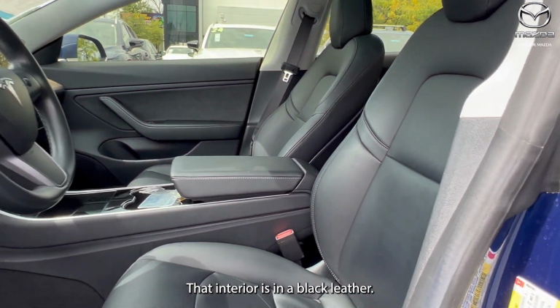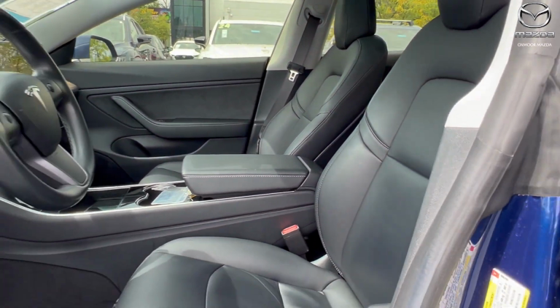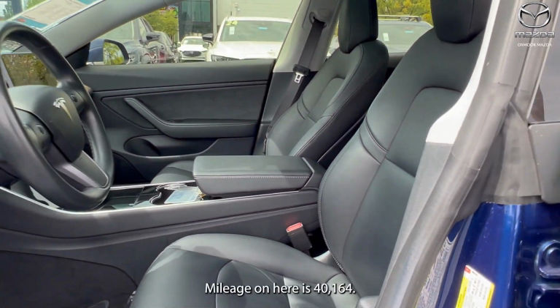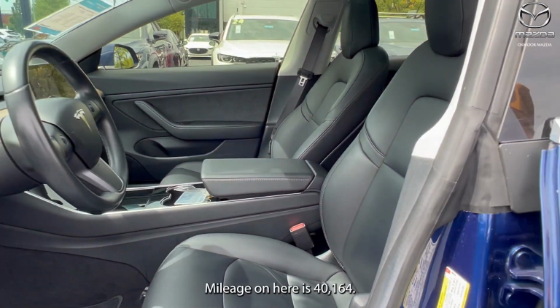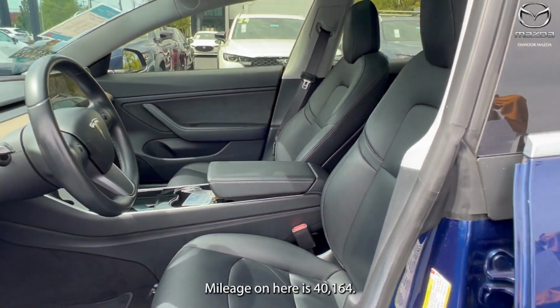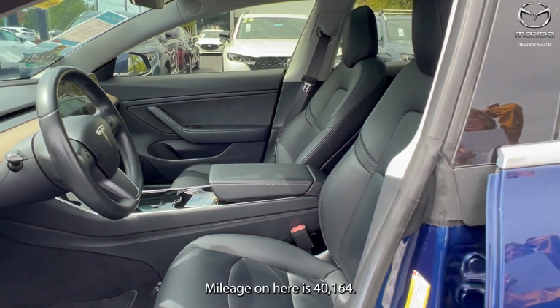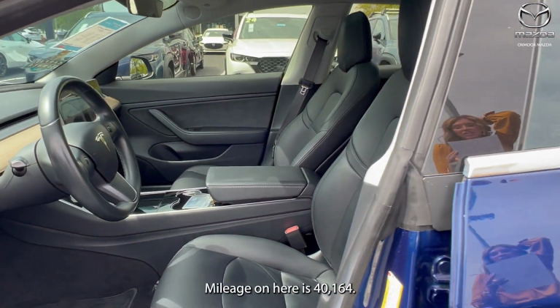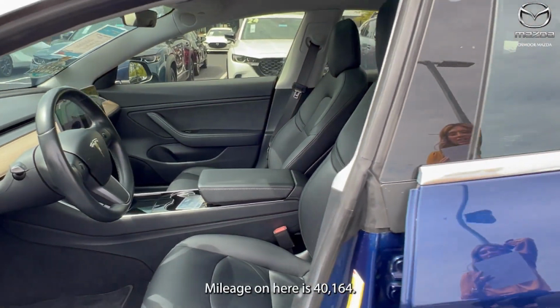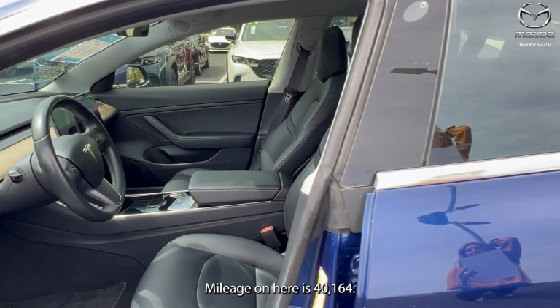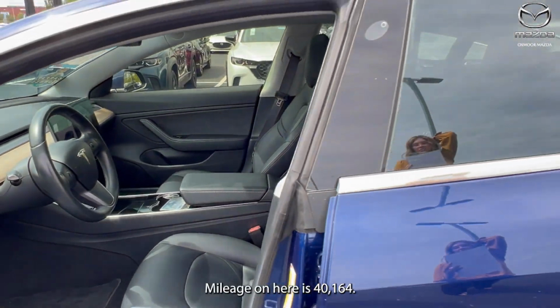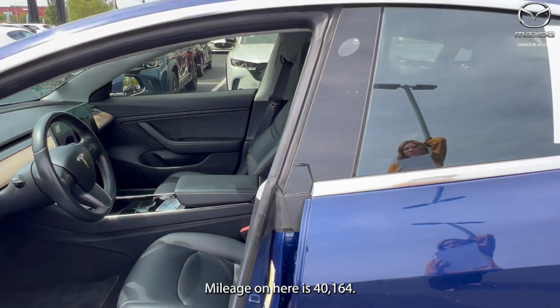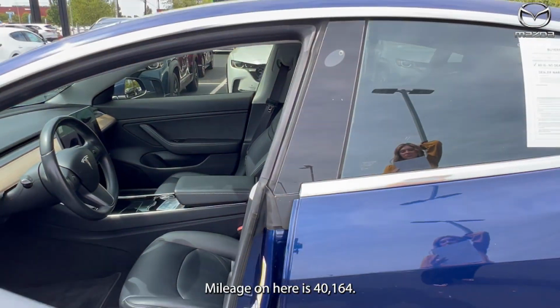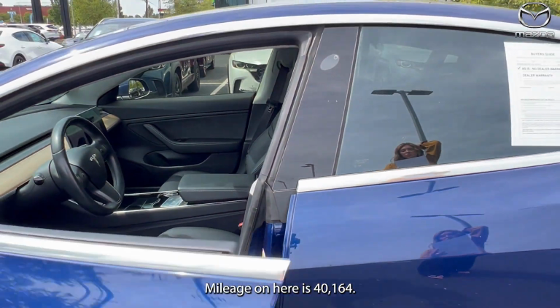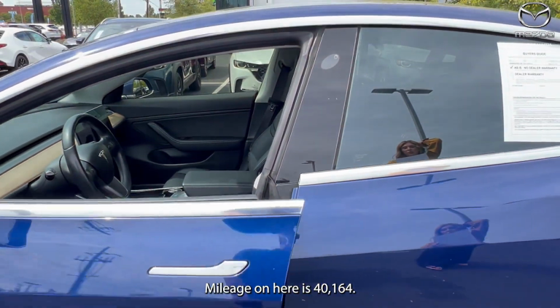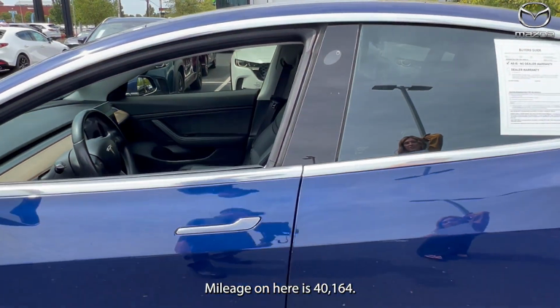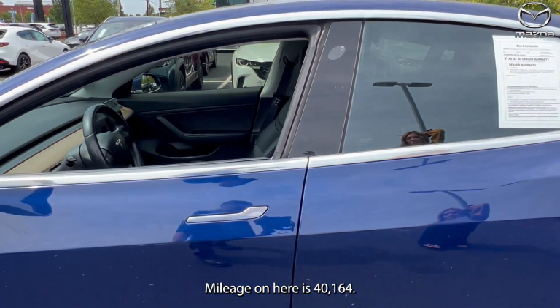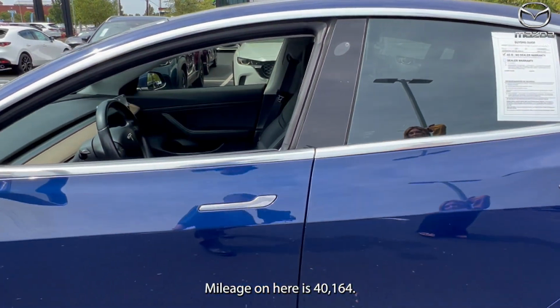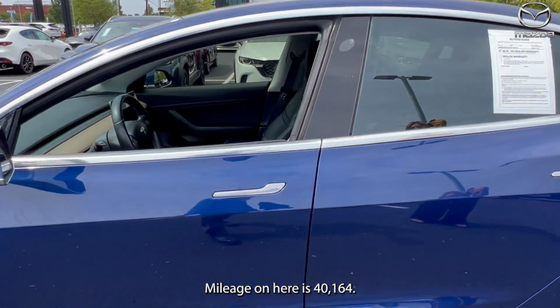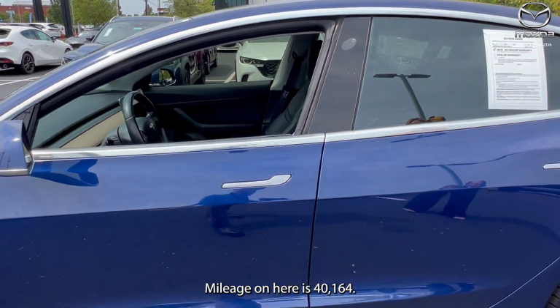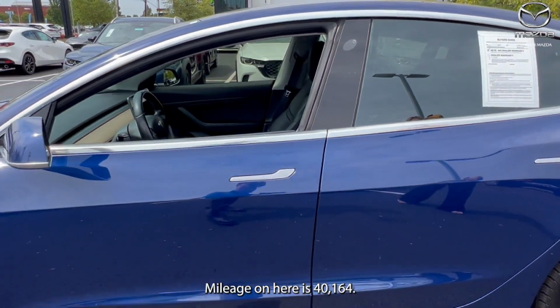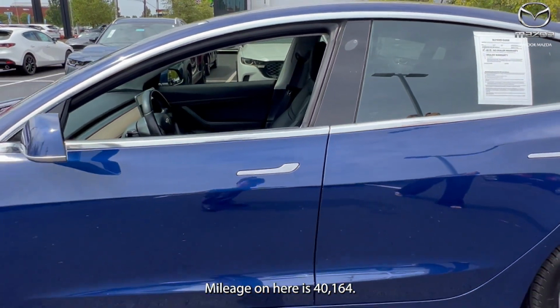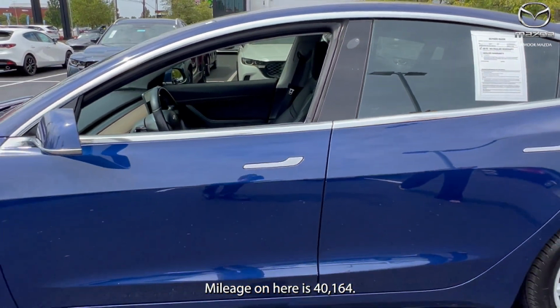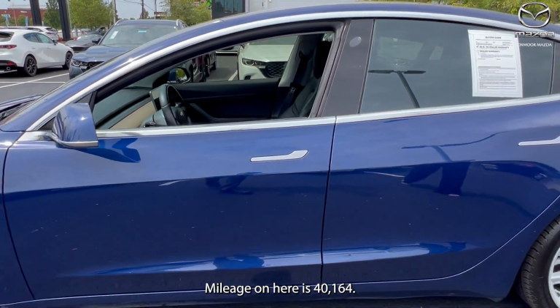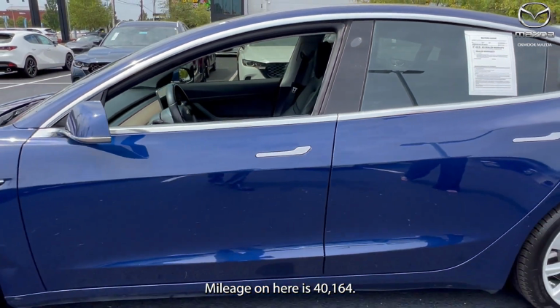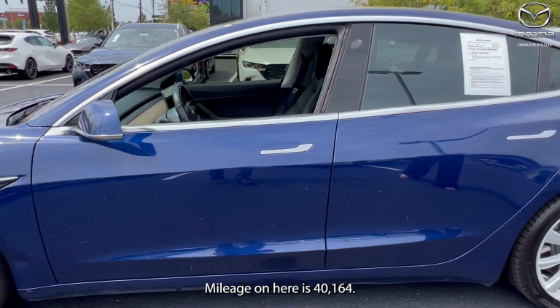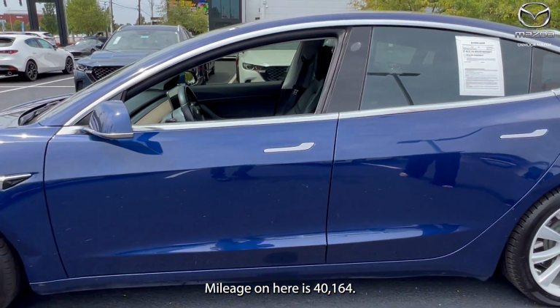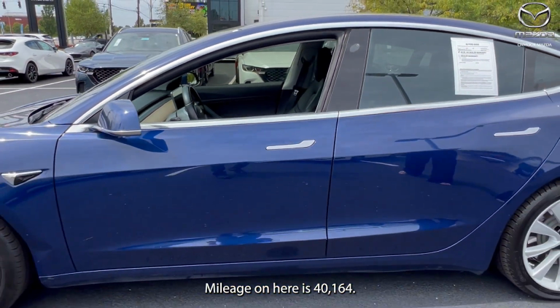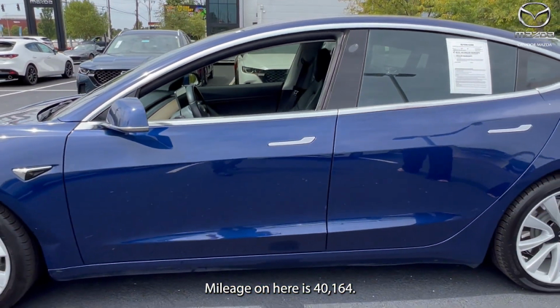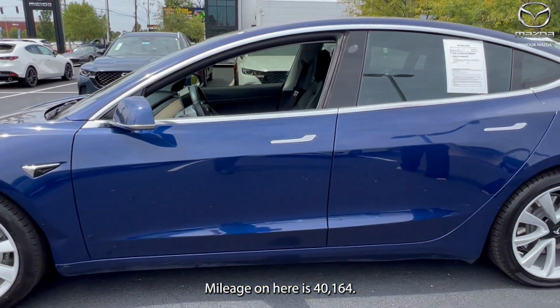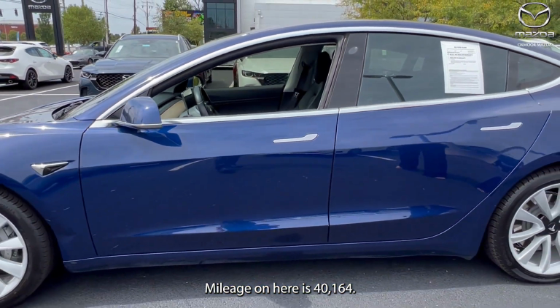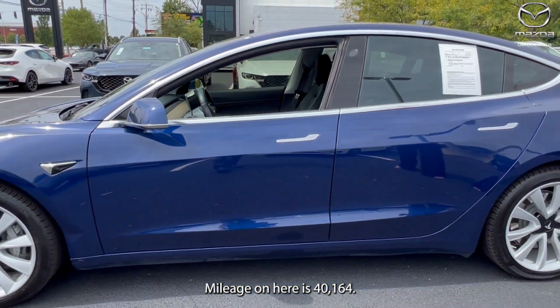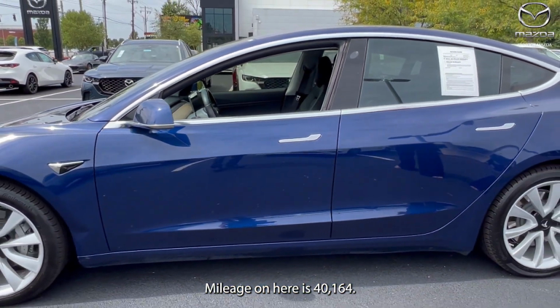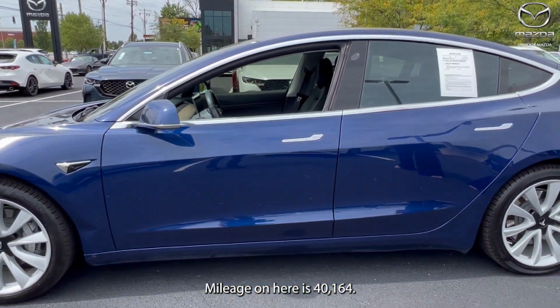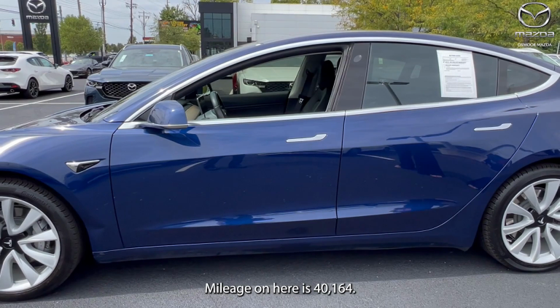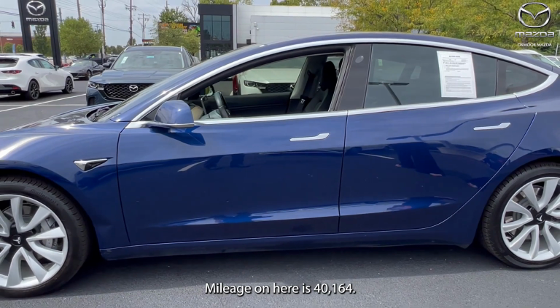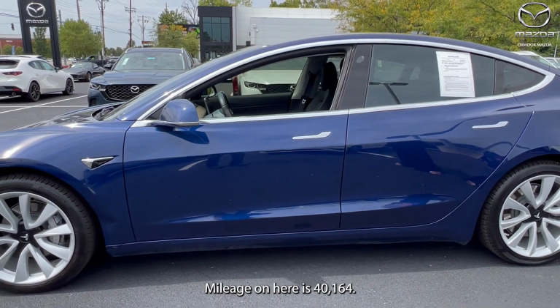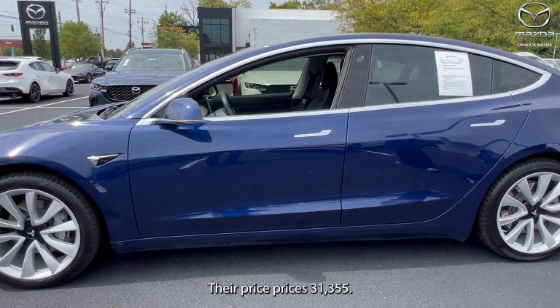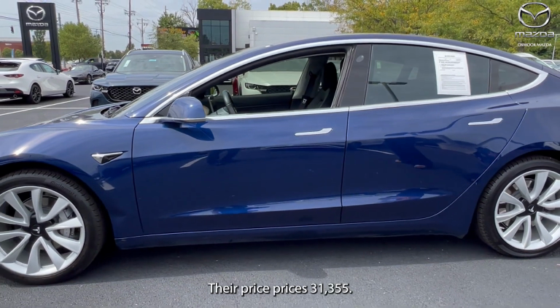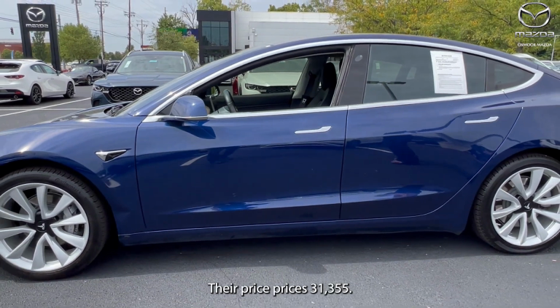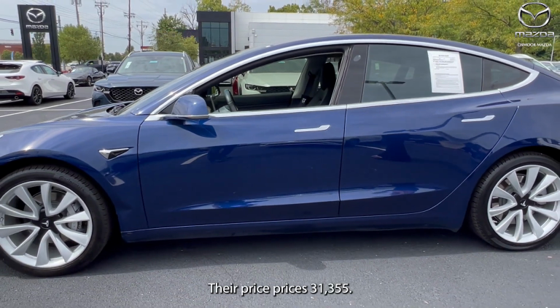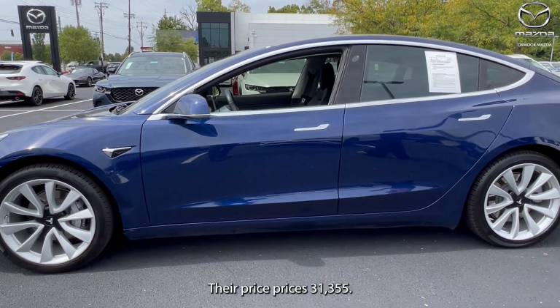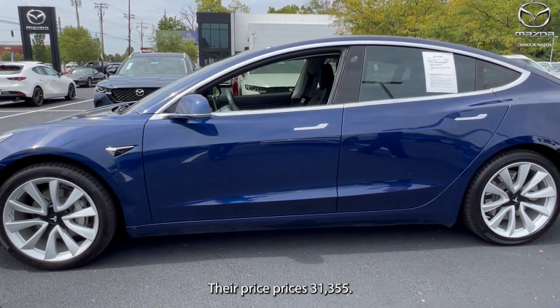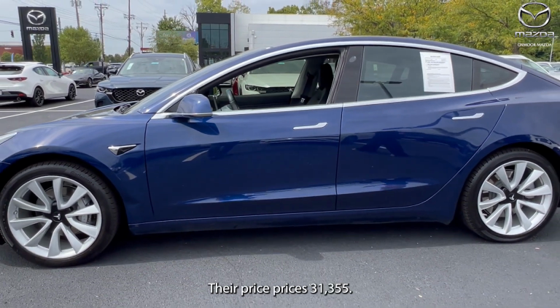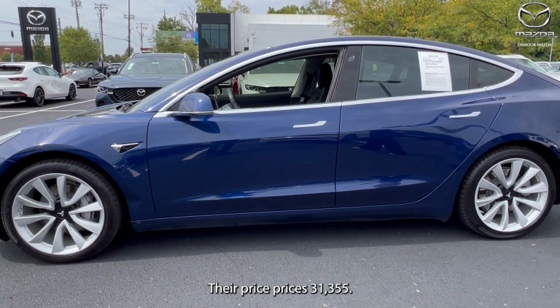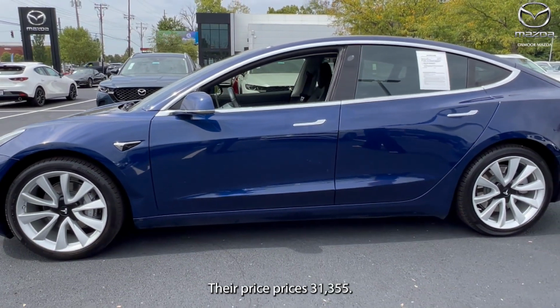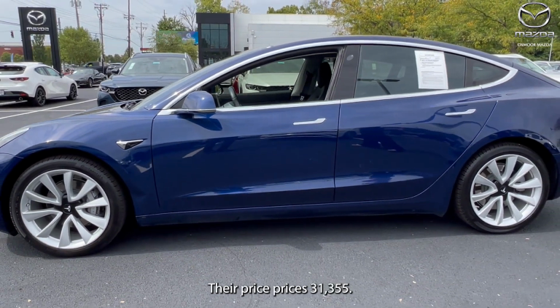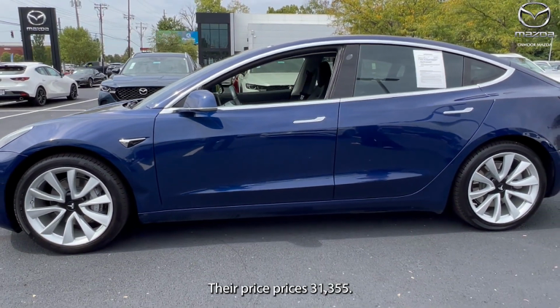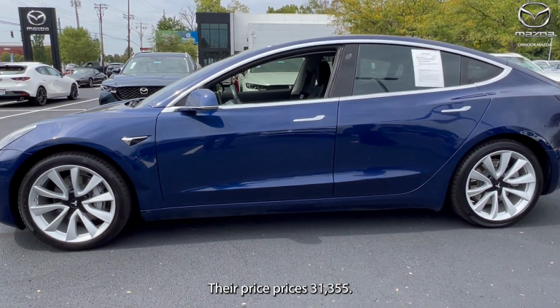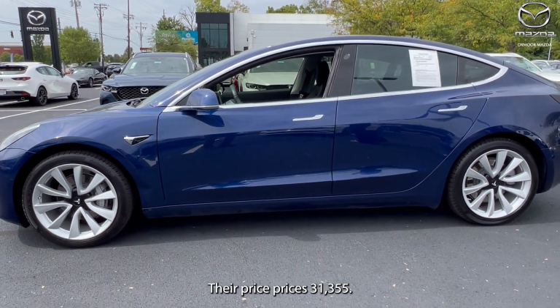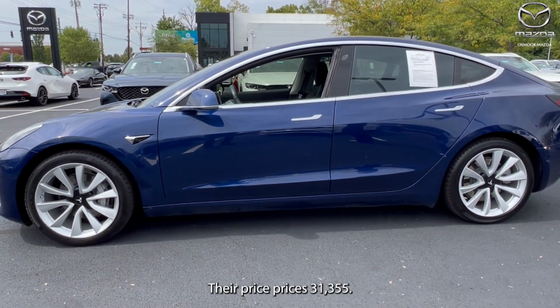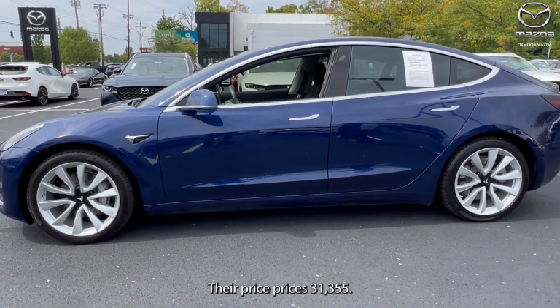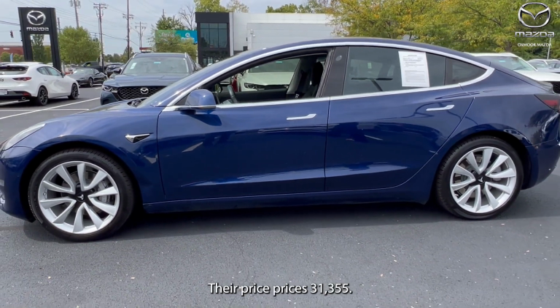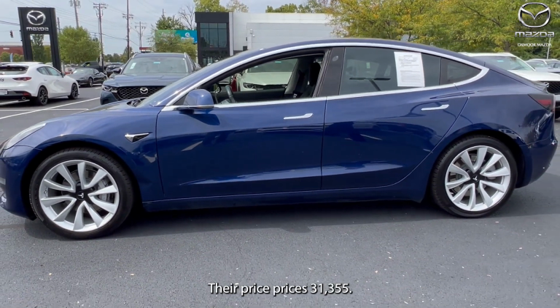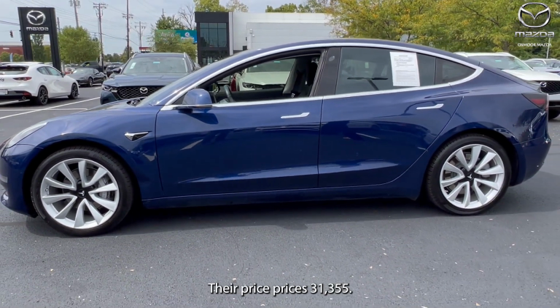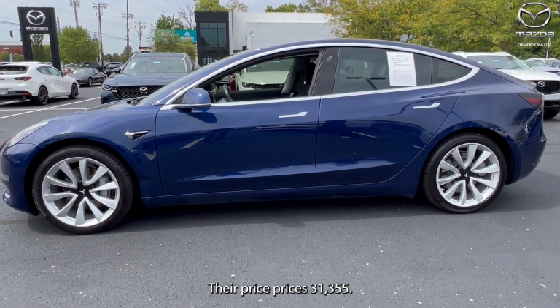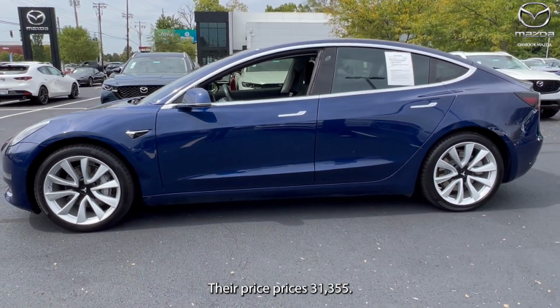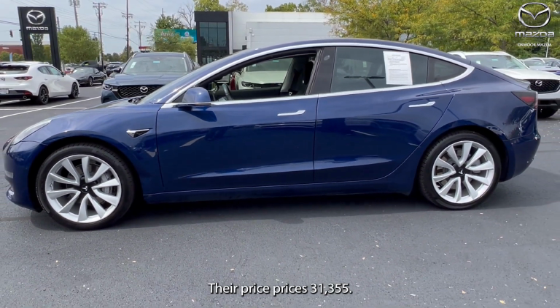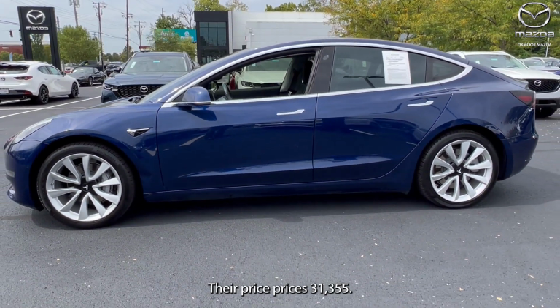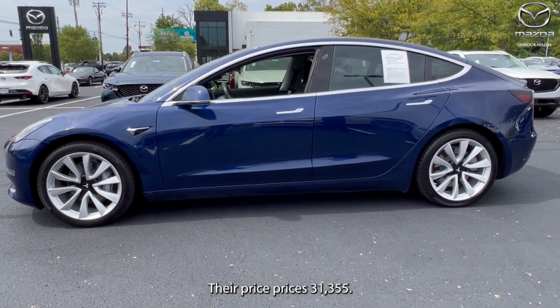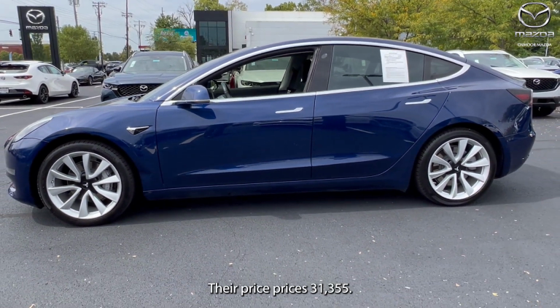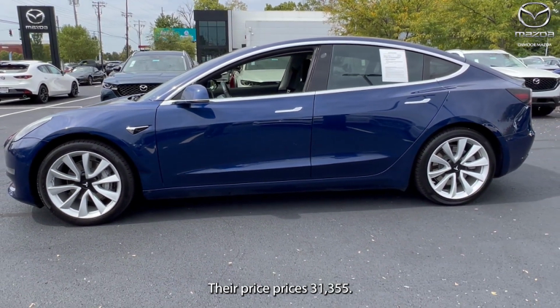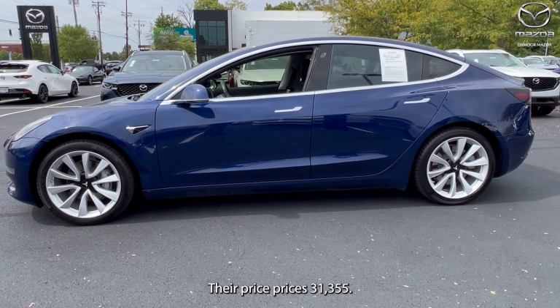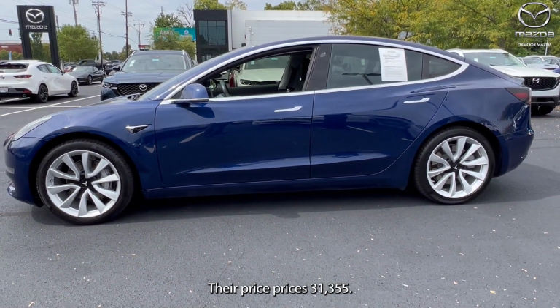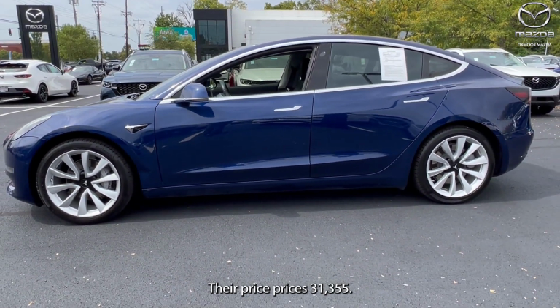Mileage on here is 40,164. The price is $31,355.